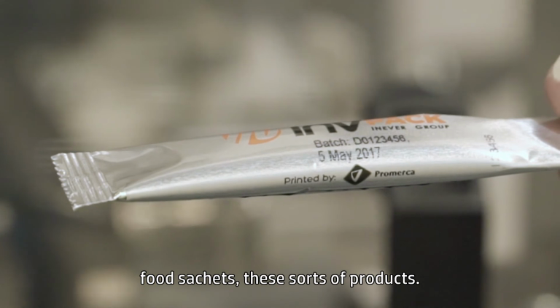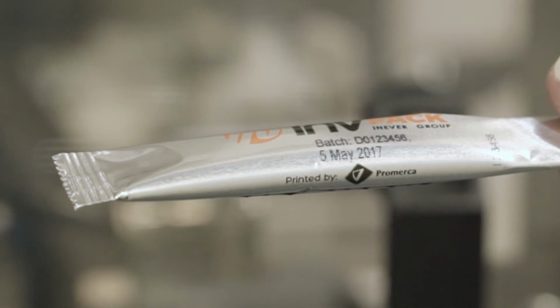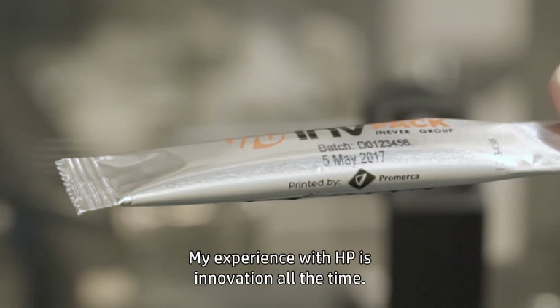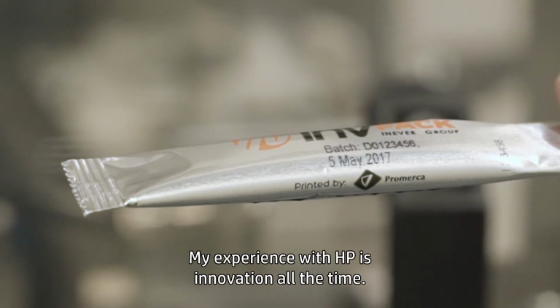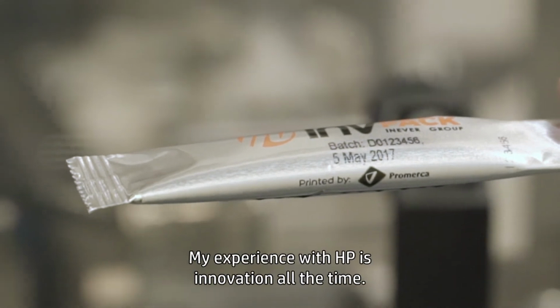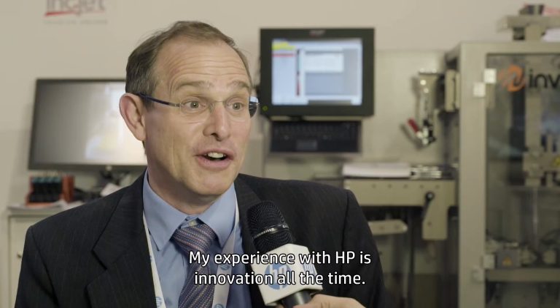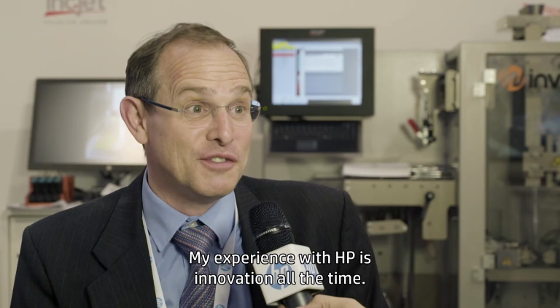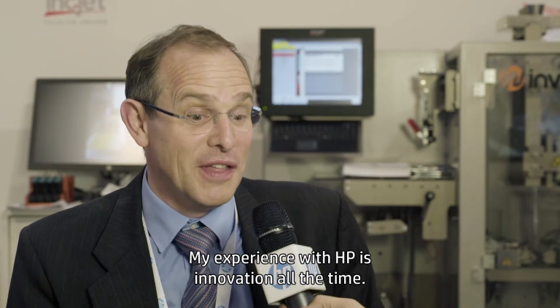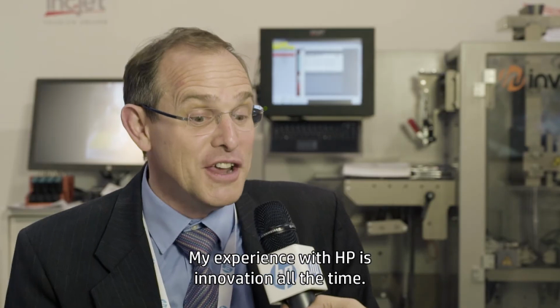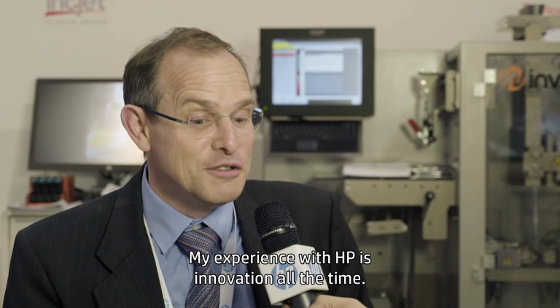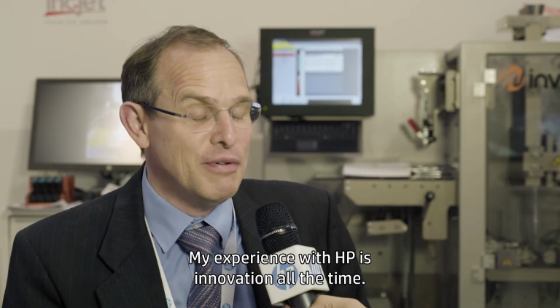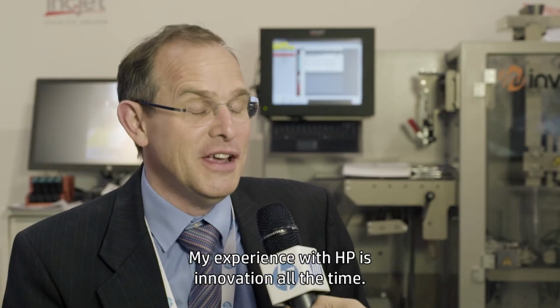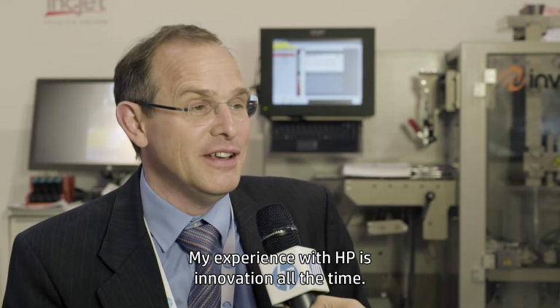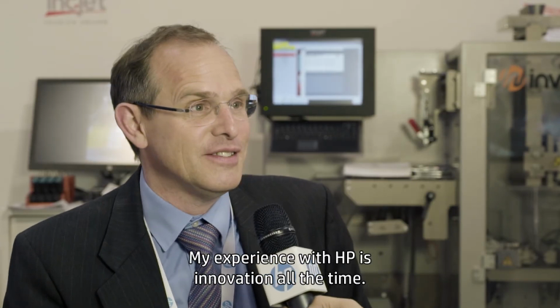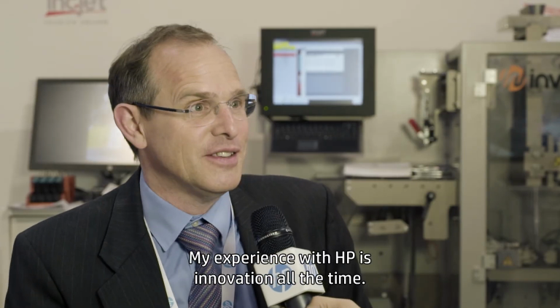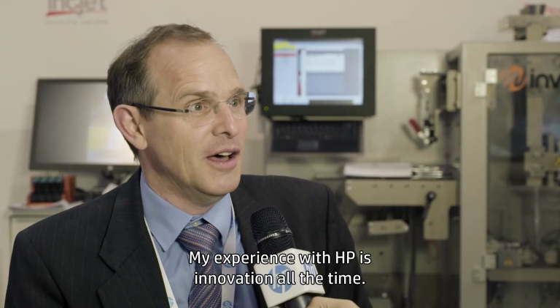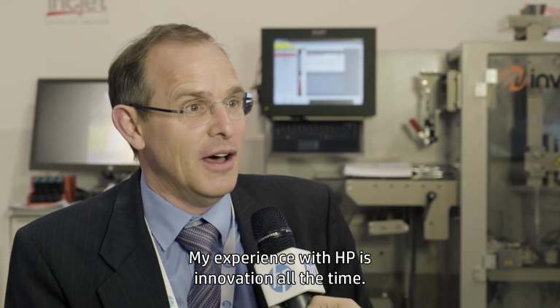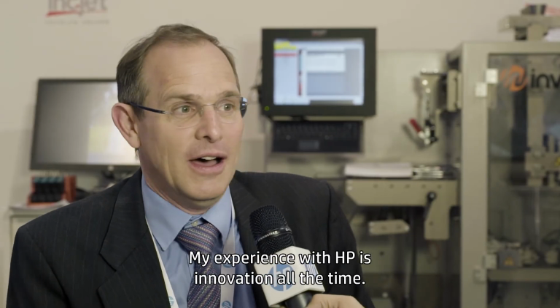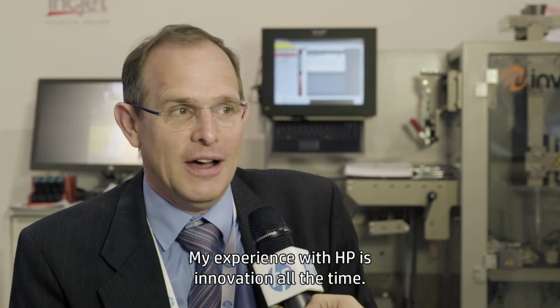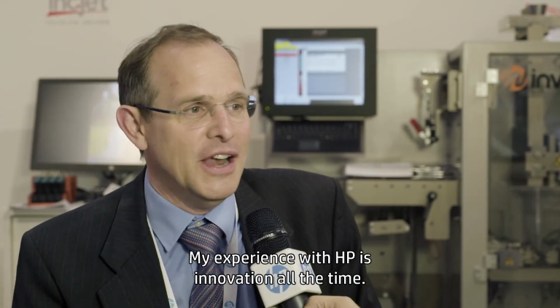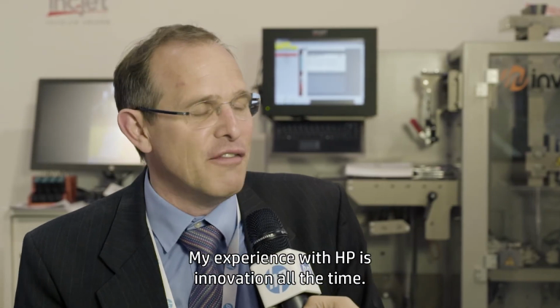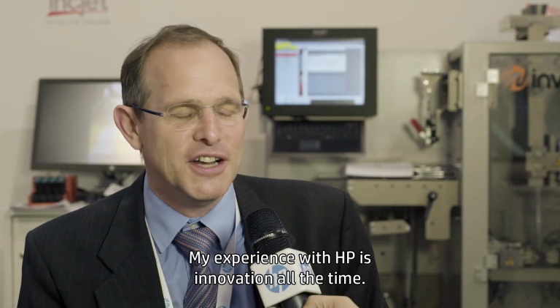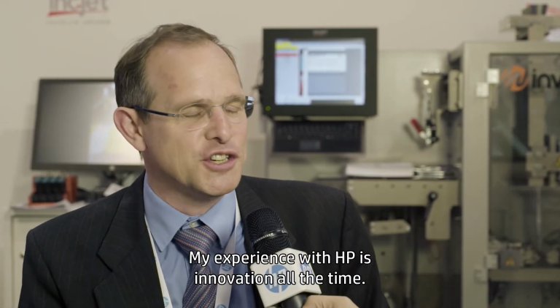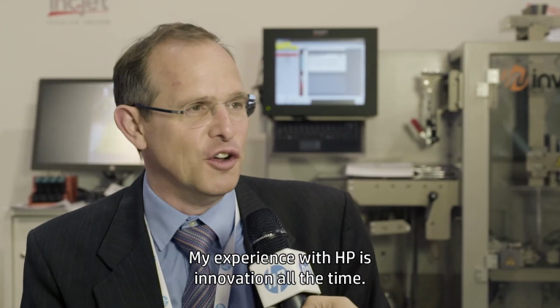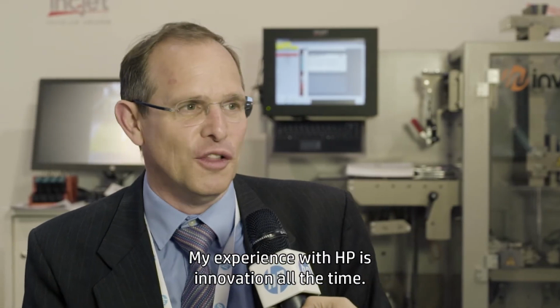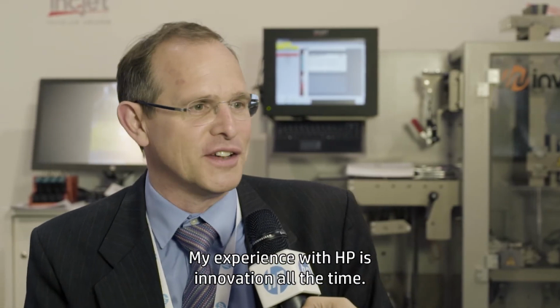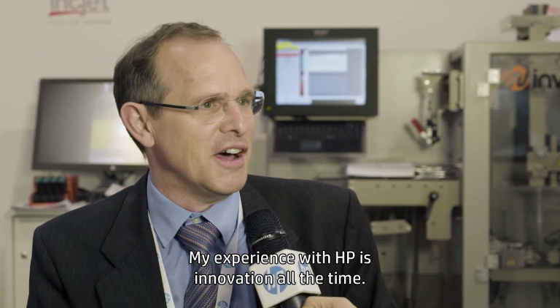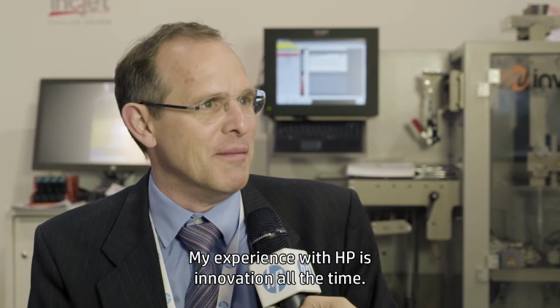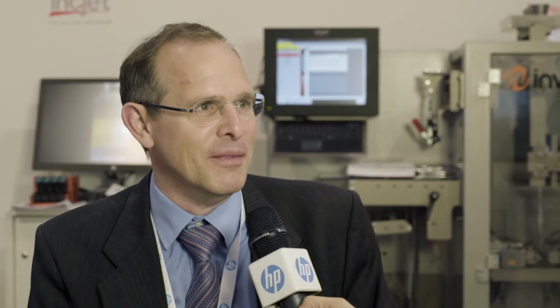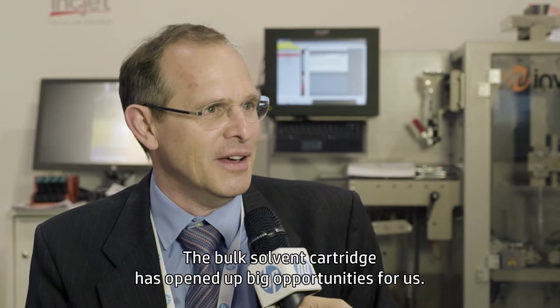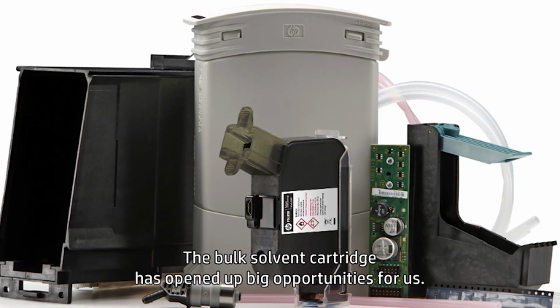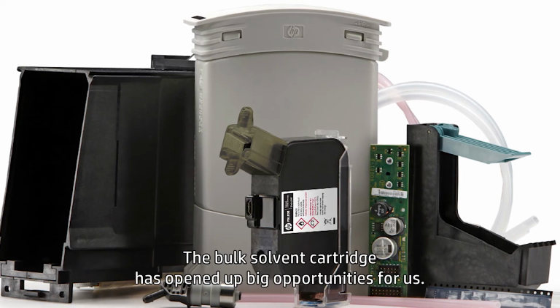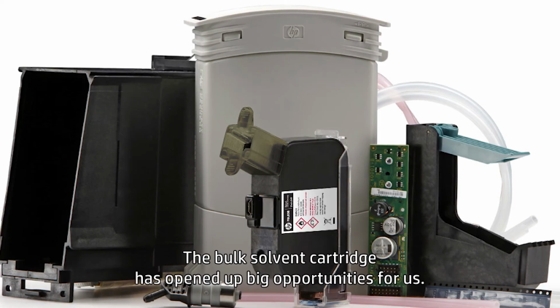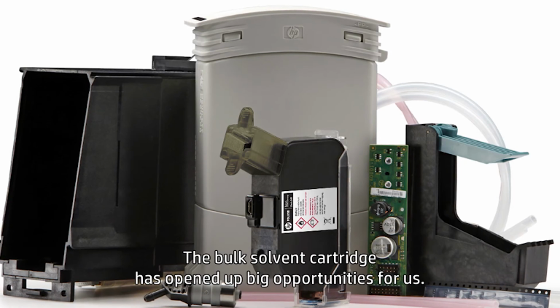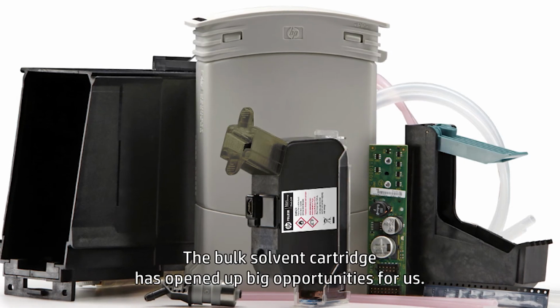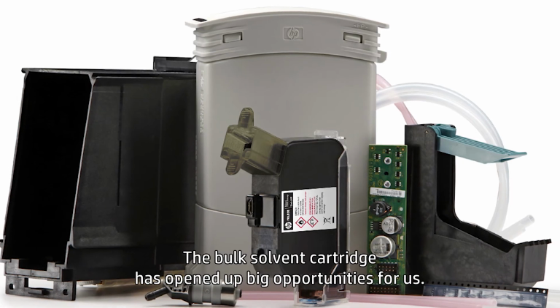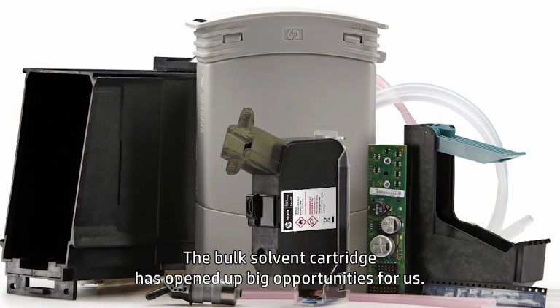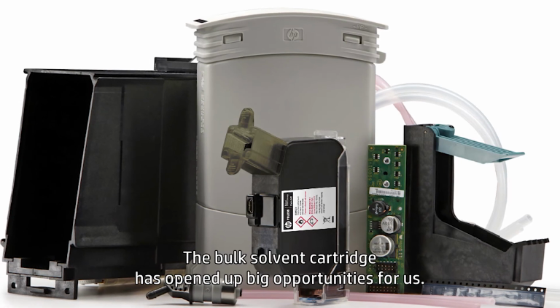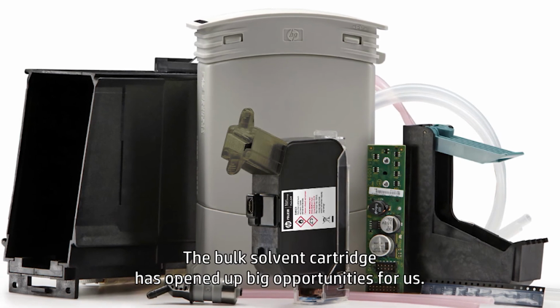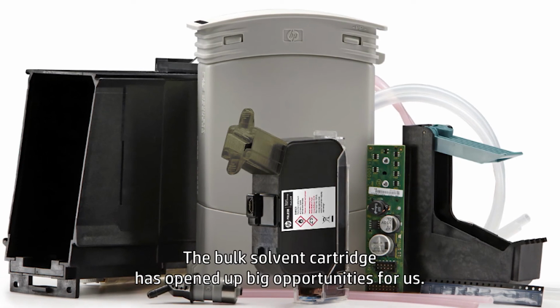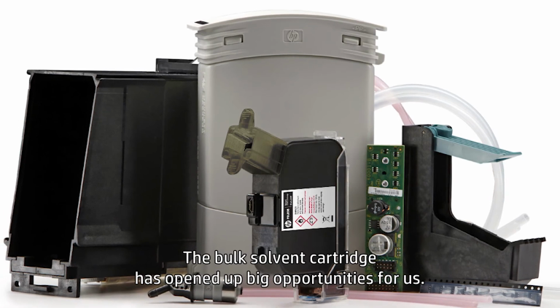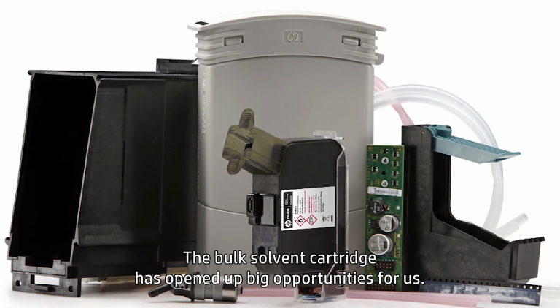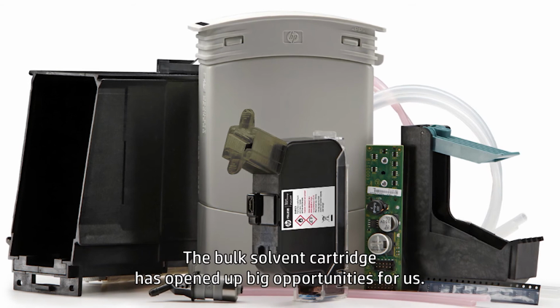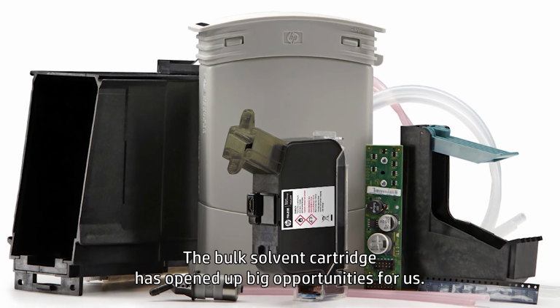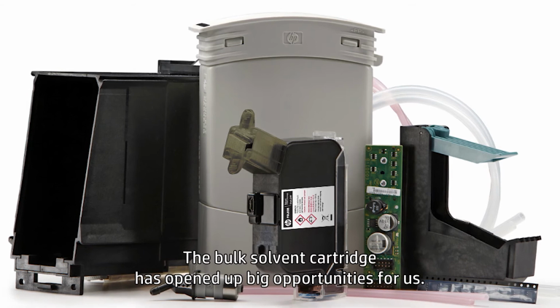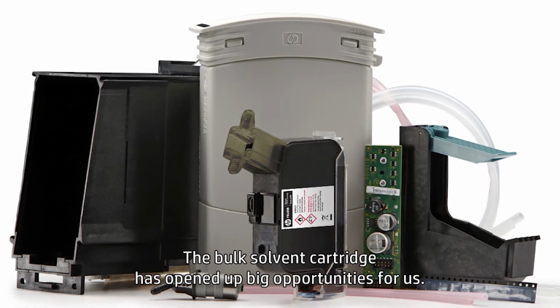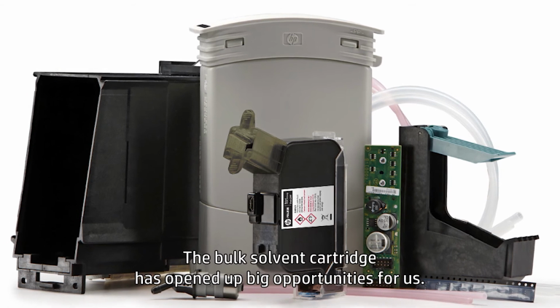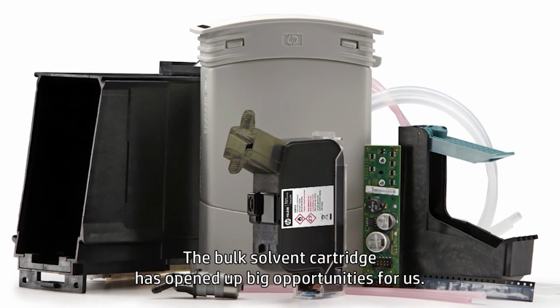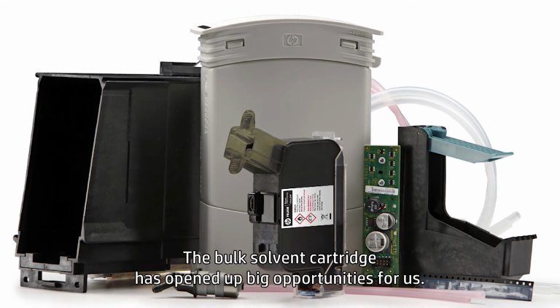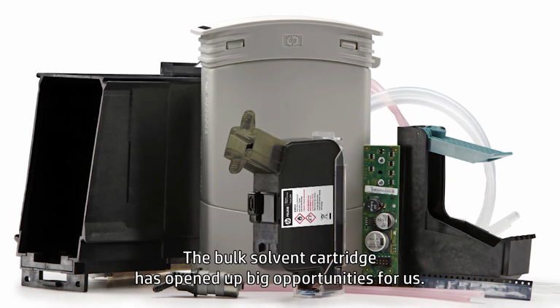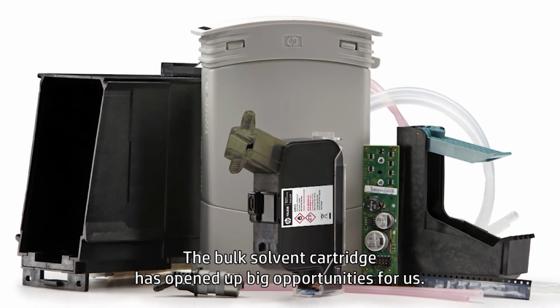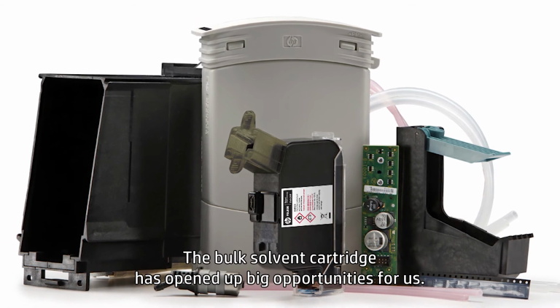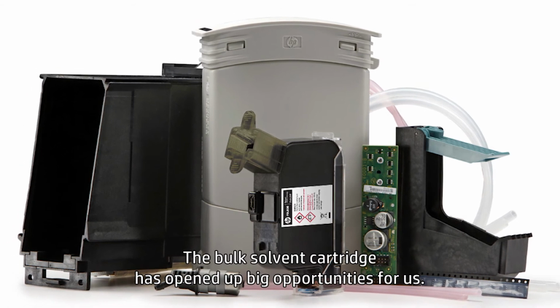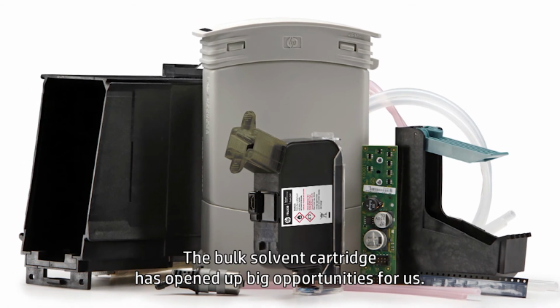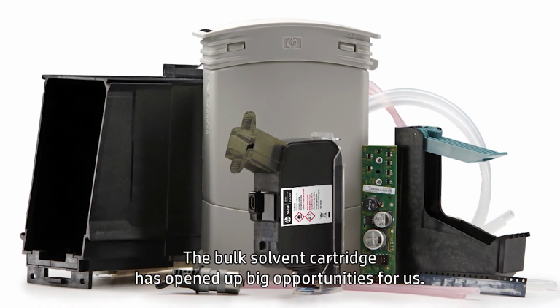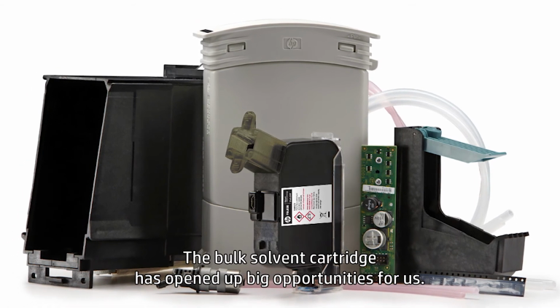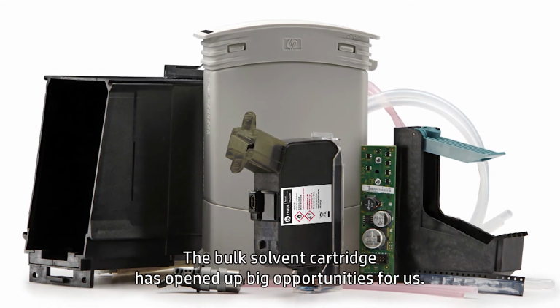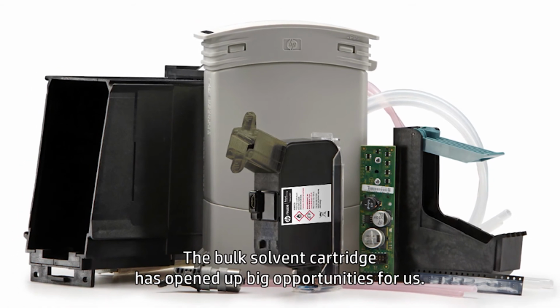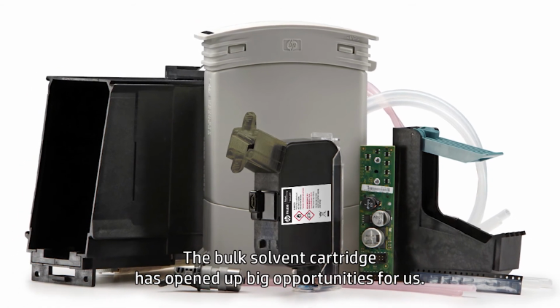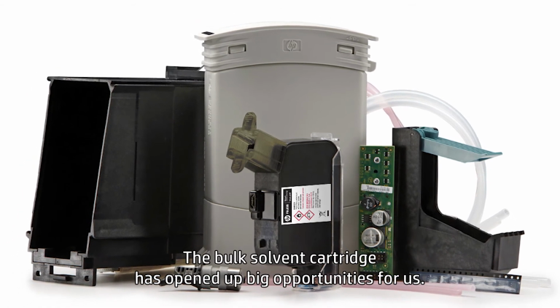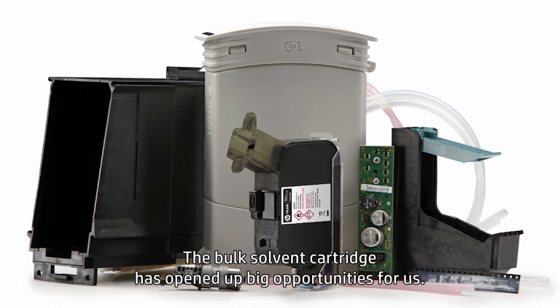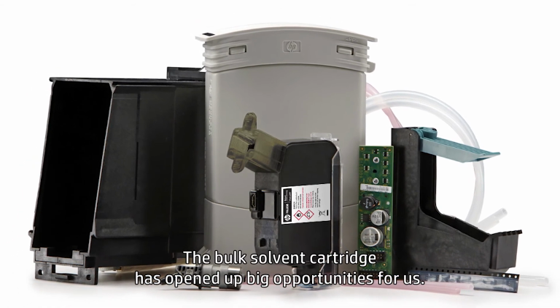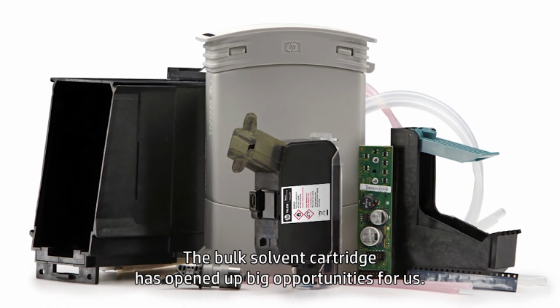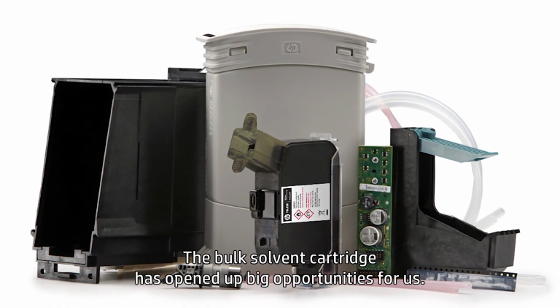My experience with HP is innovation all the time. The bulk solvent cartridge has opened up big opportunities for us.